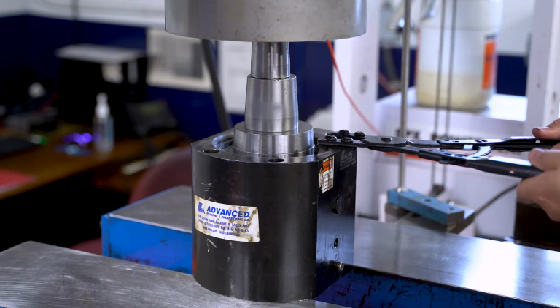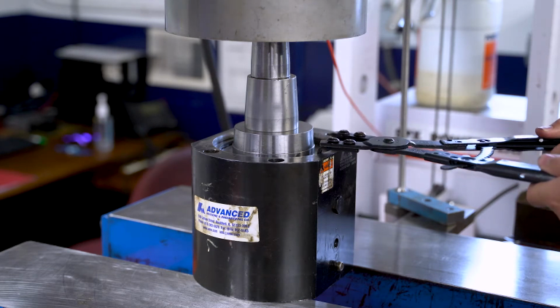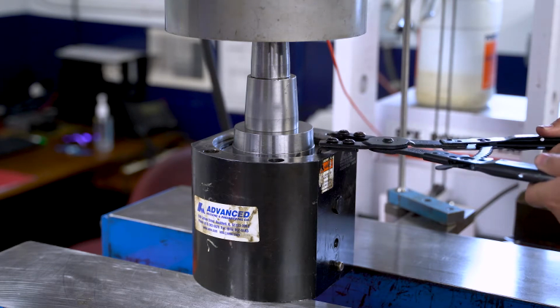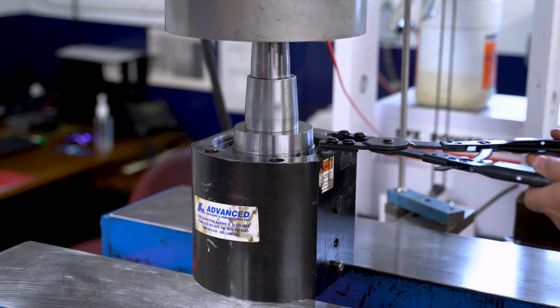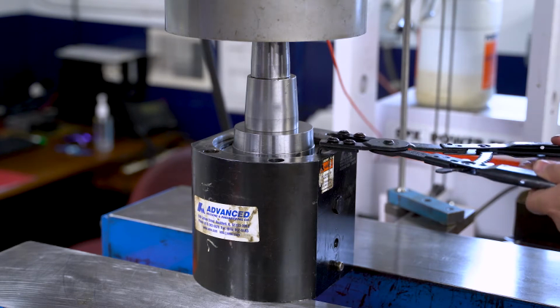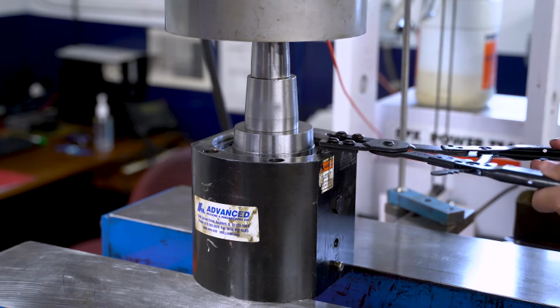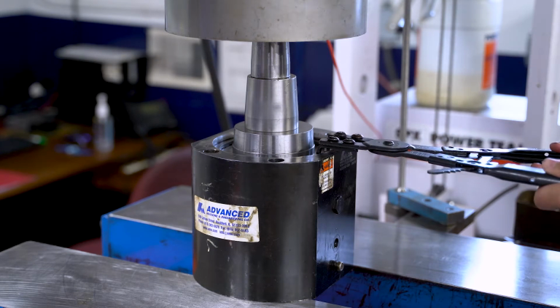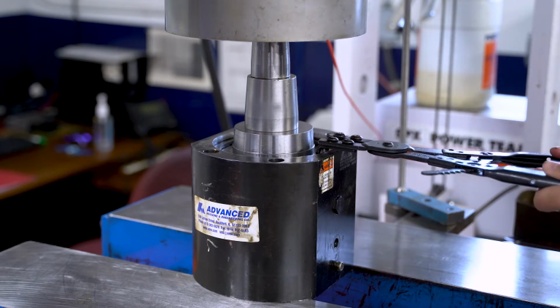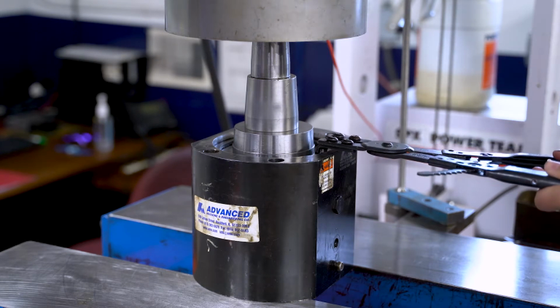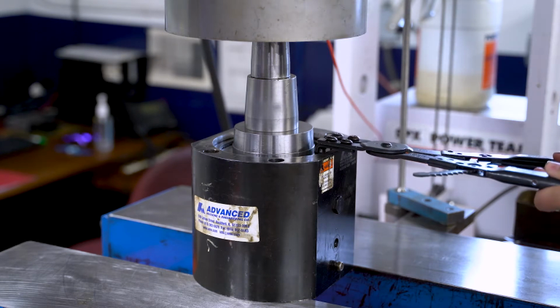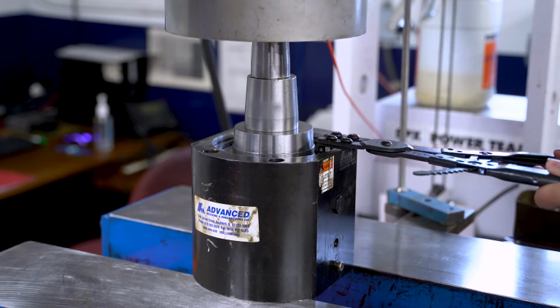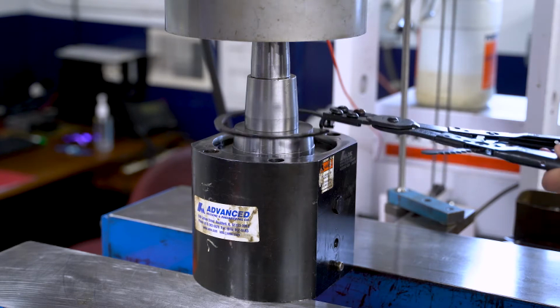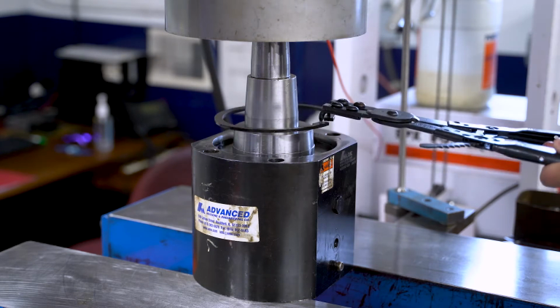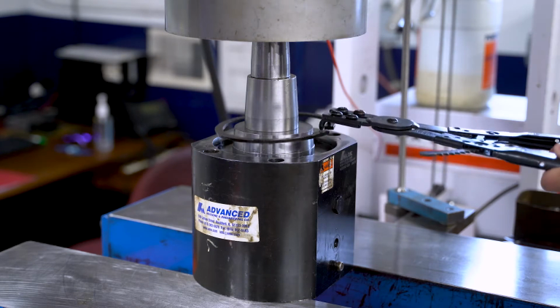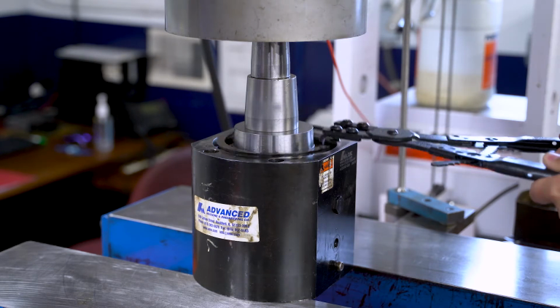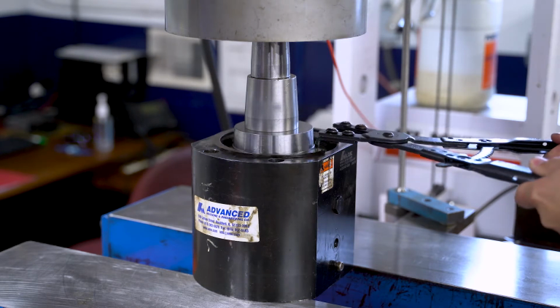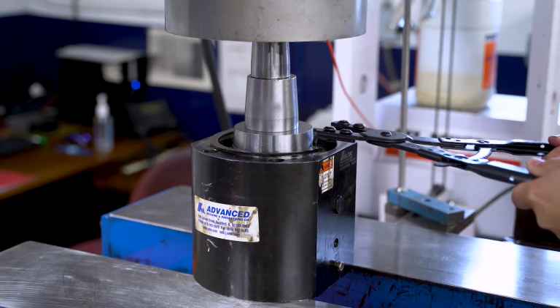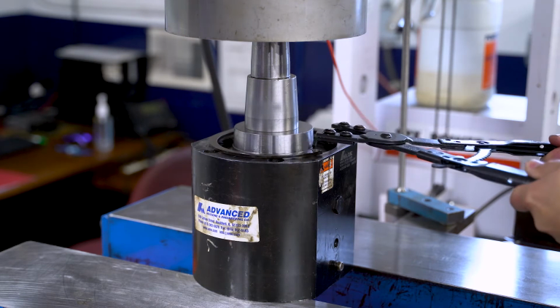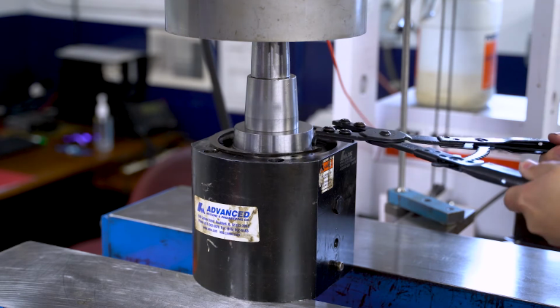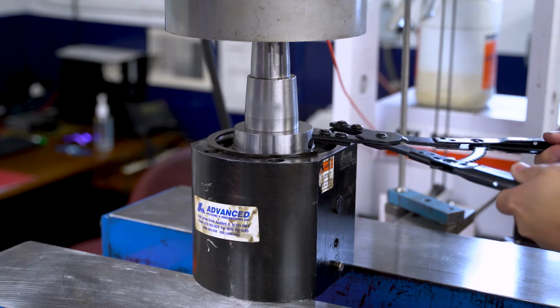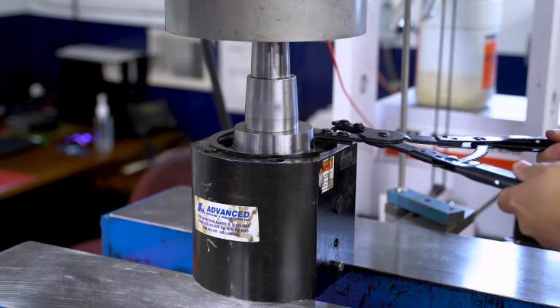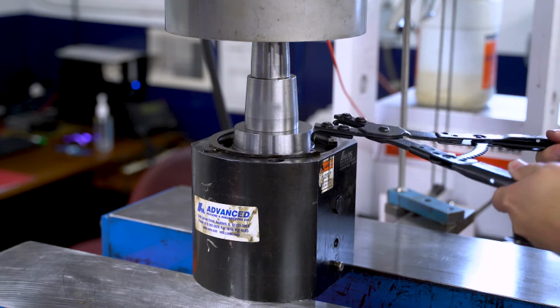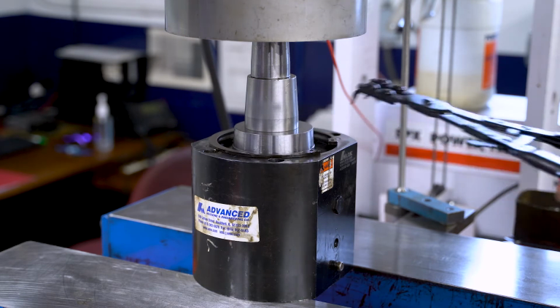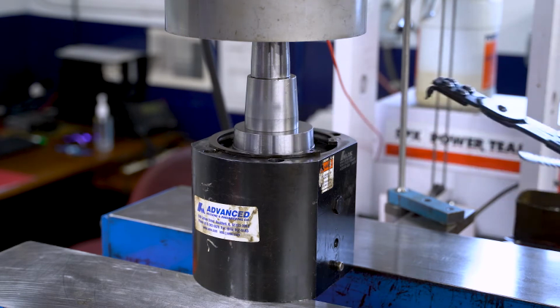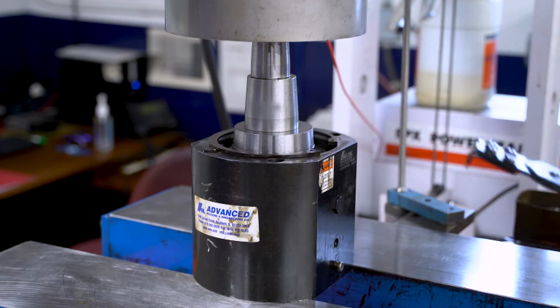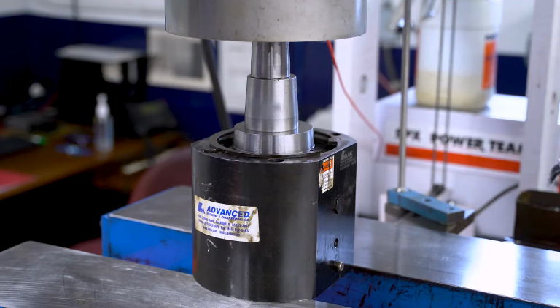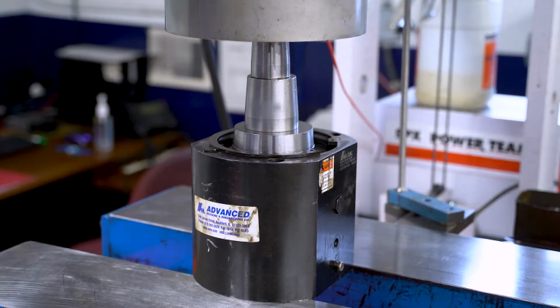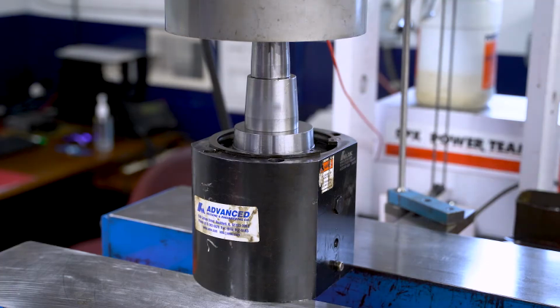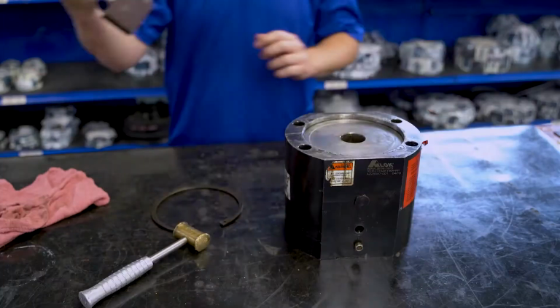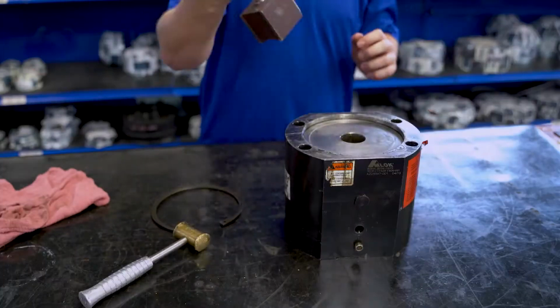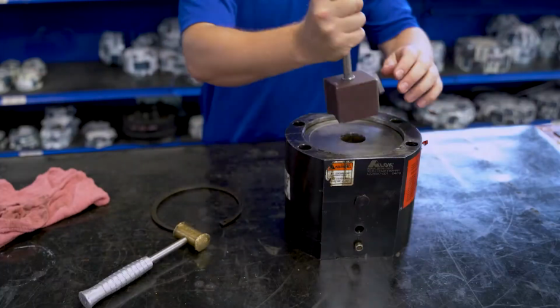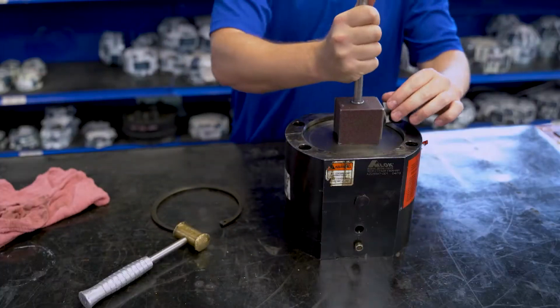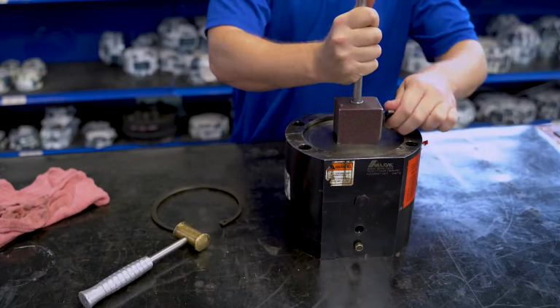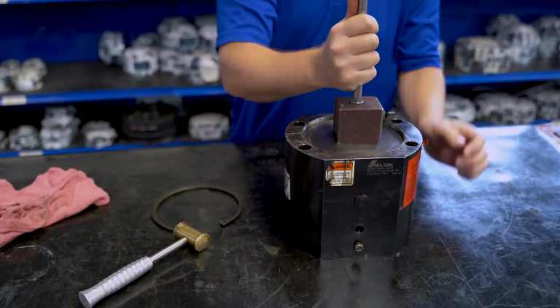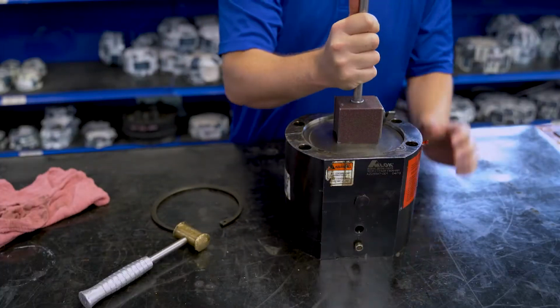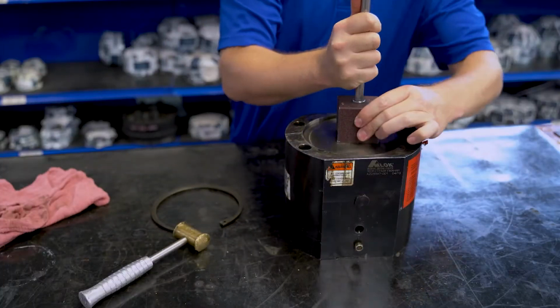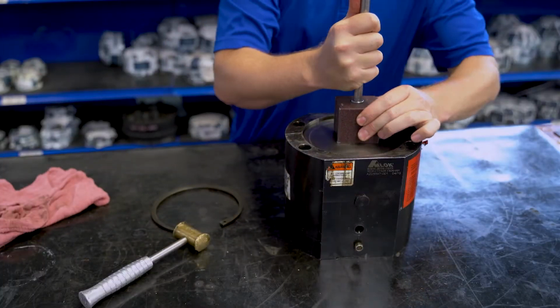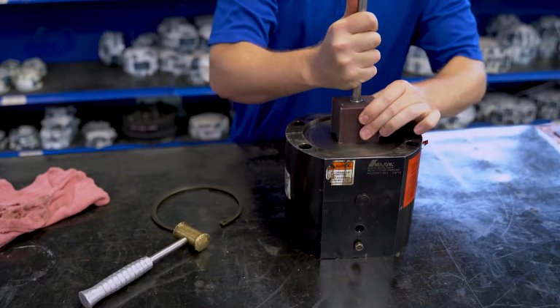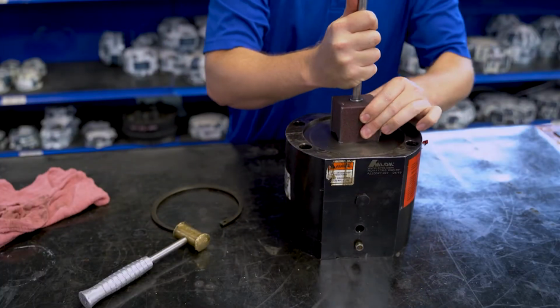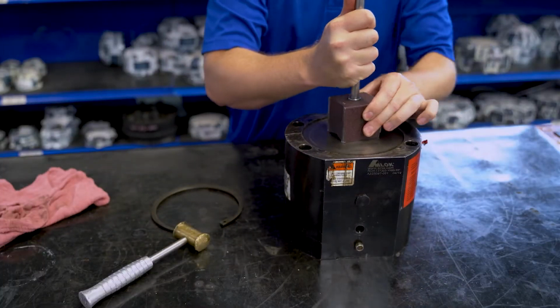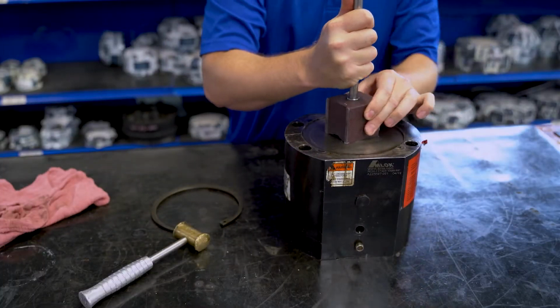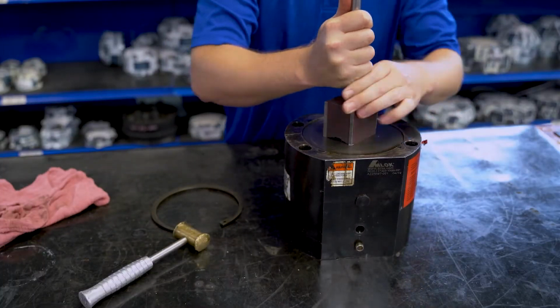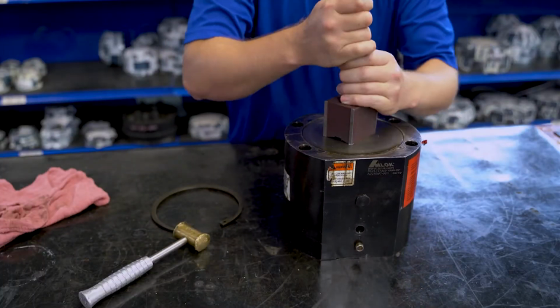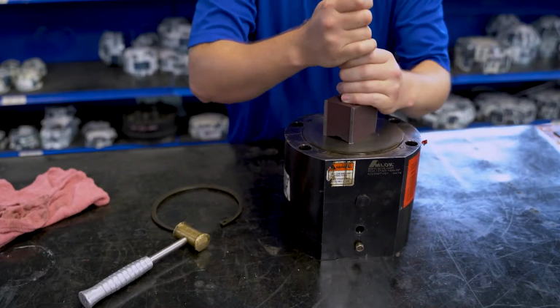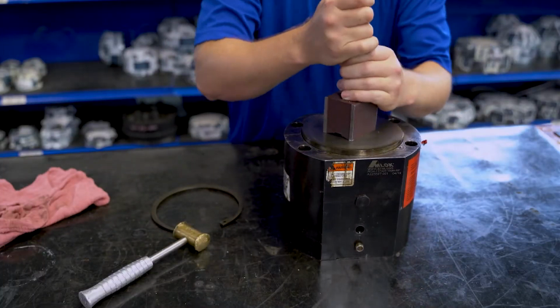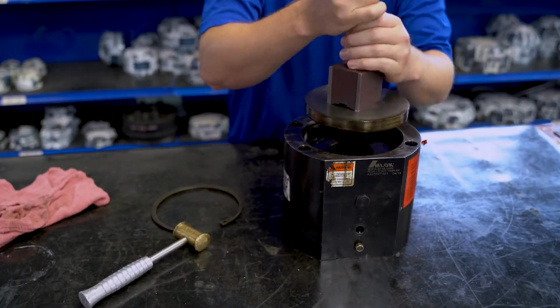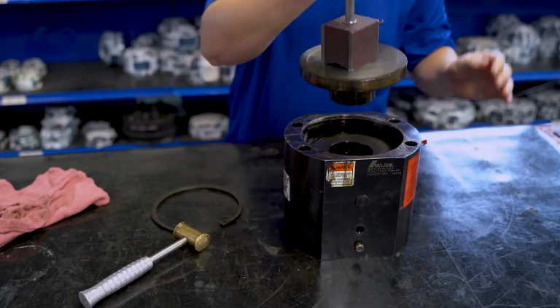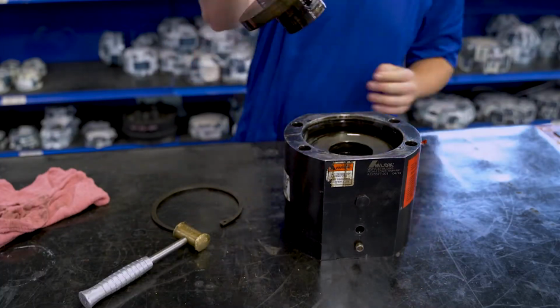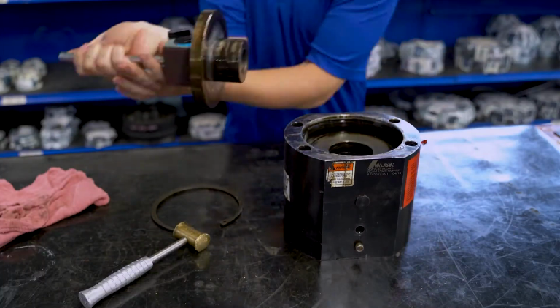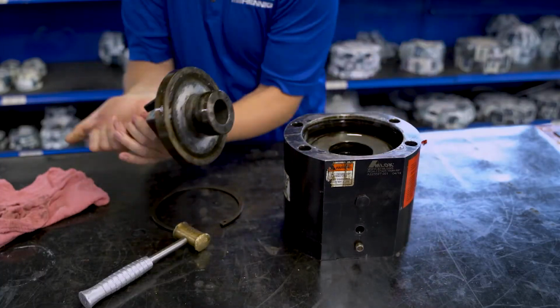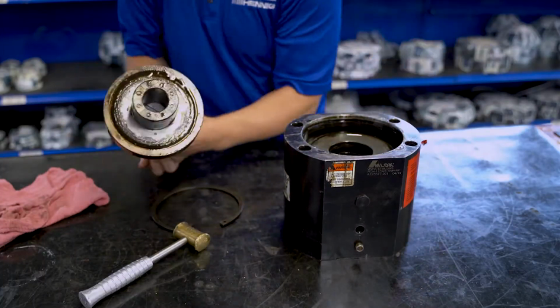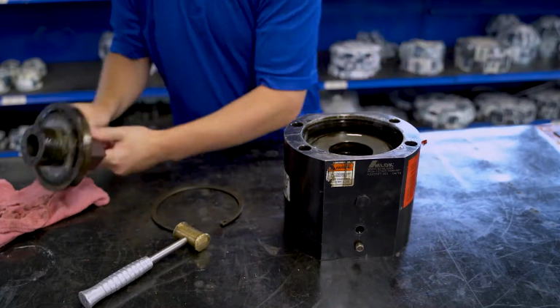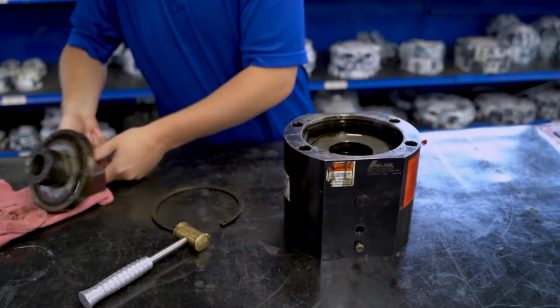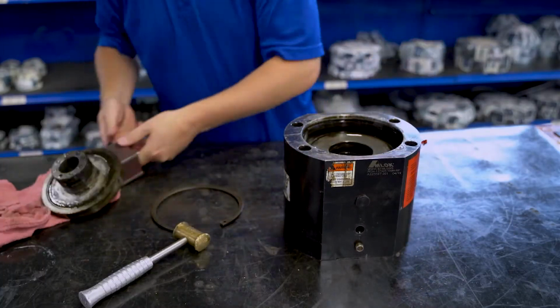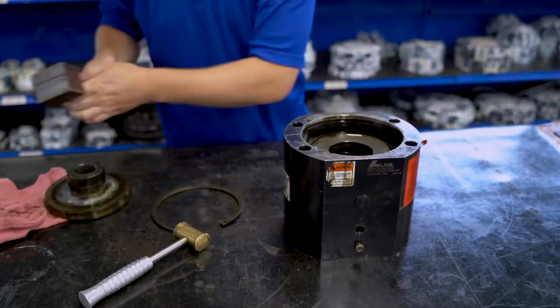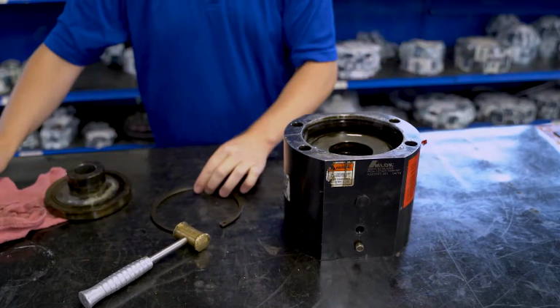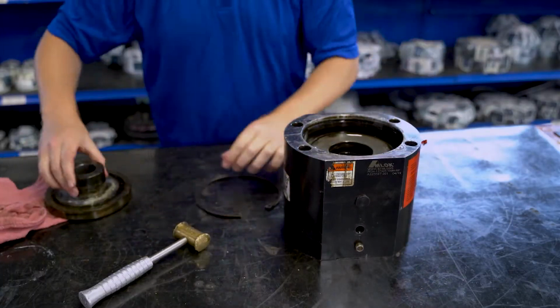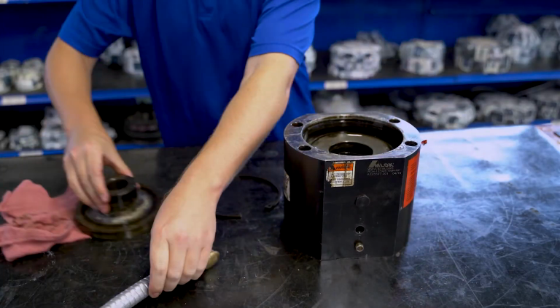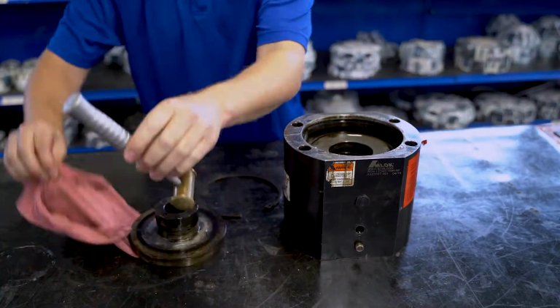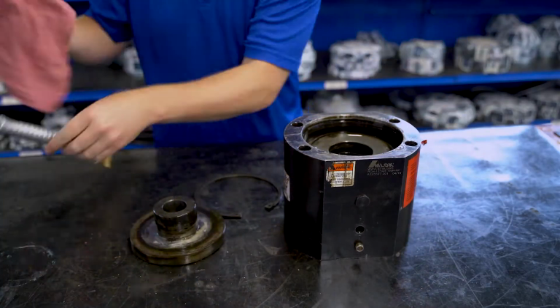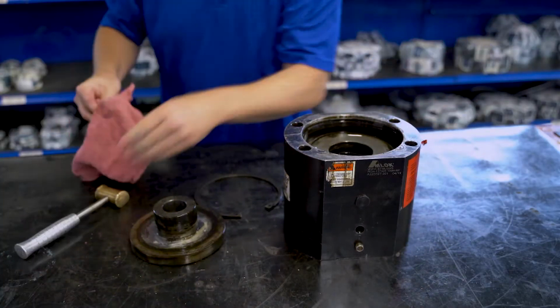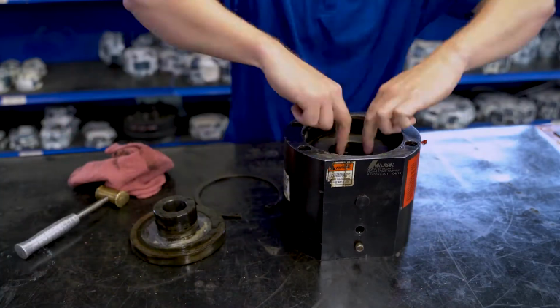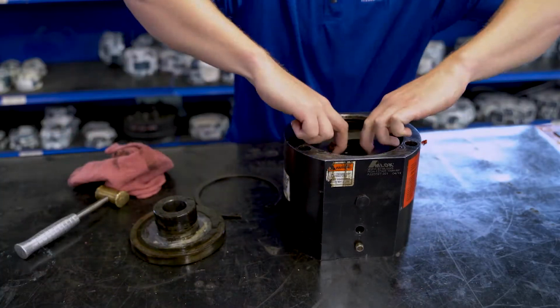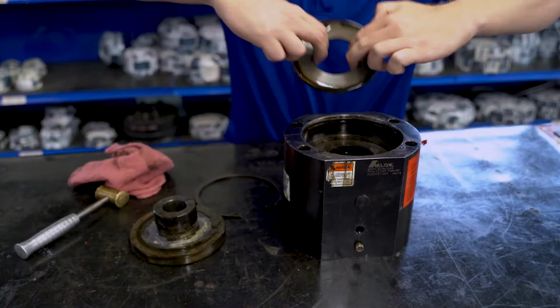High spring force is present — proceed with caution. Remove the retainer, disc spring, and in some units, a spacer.